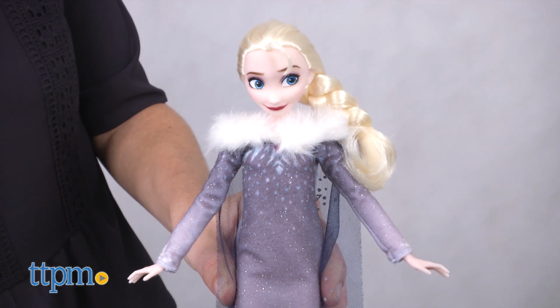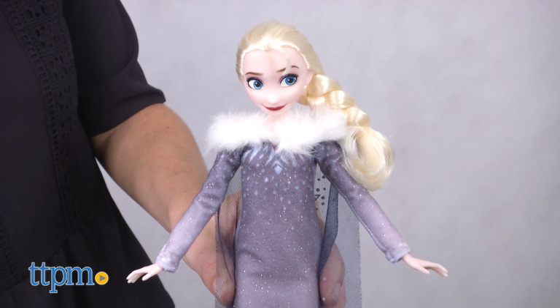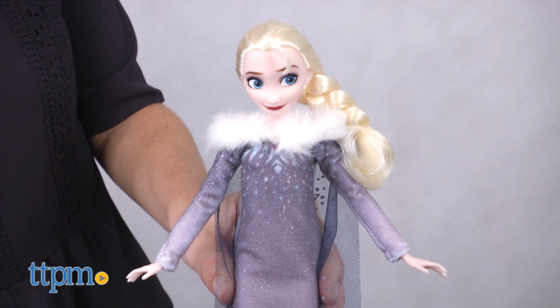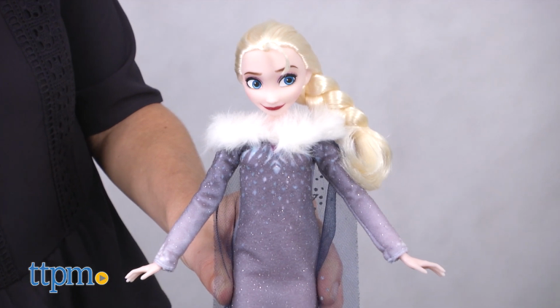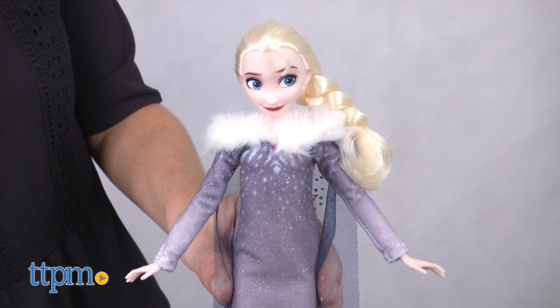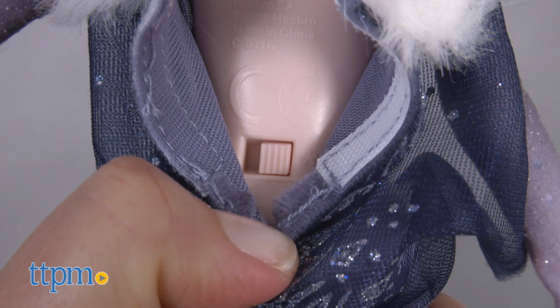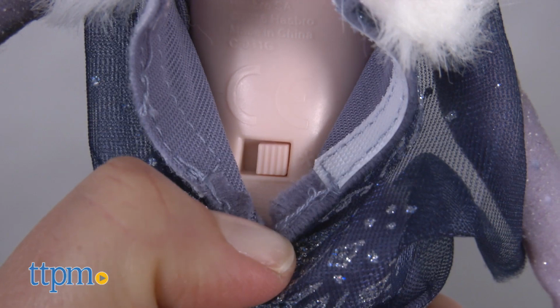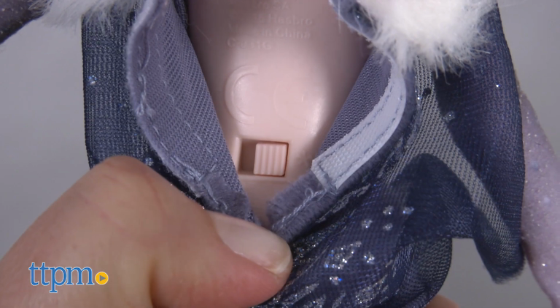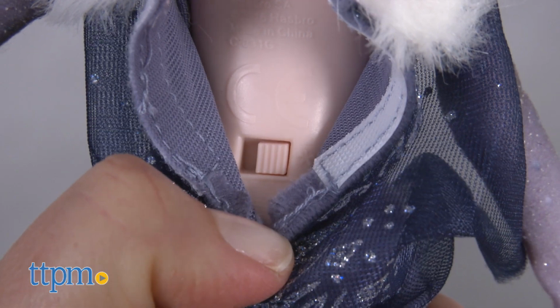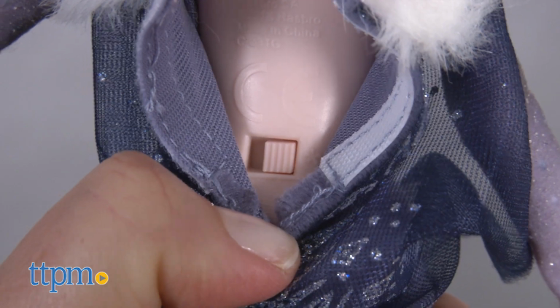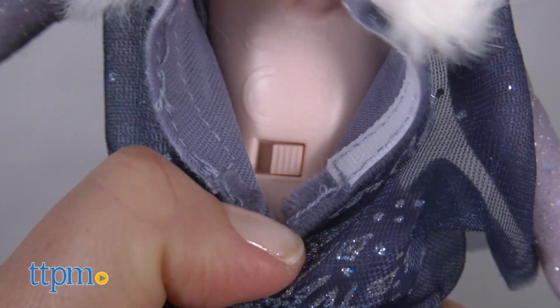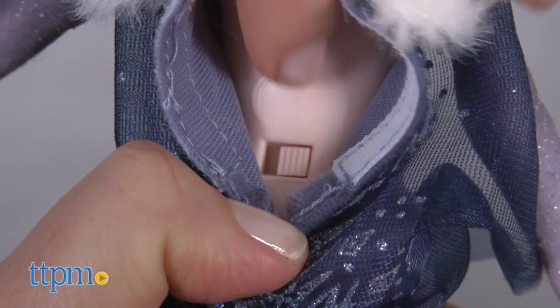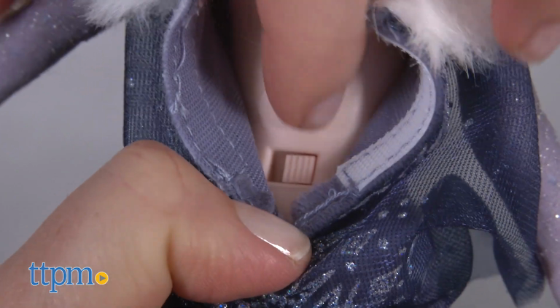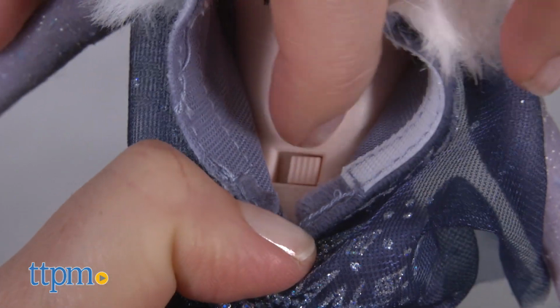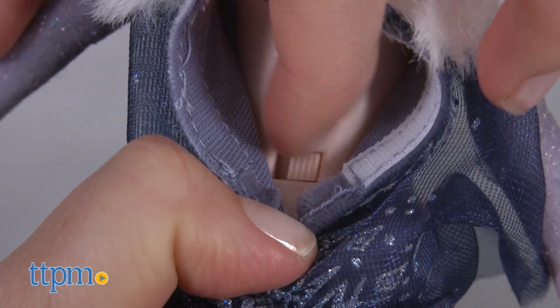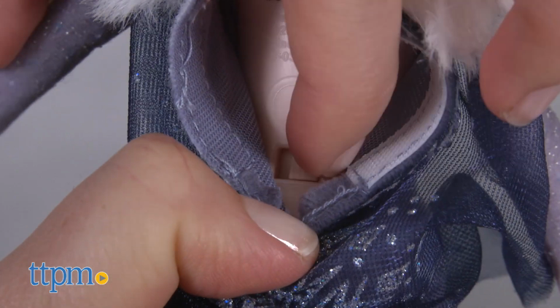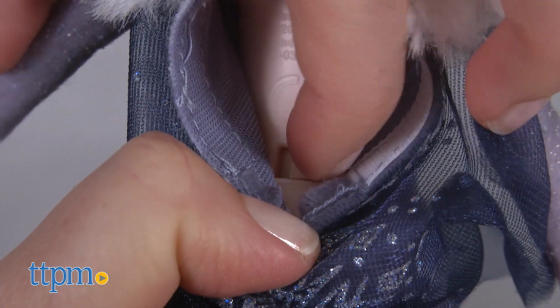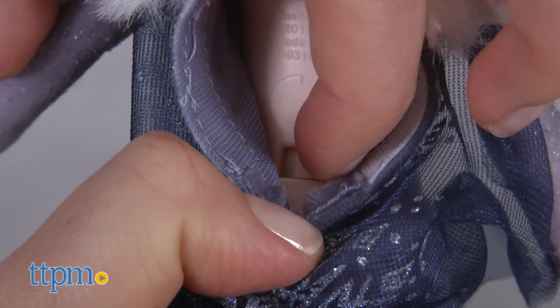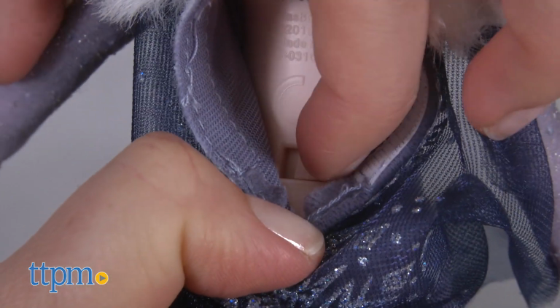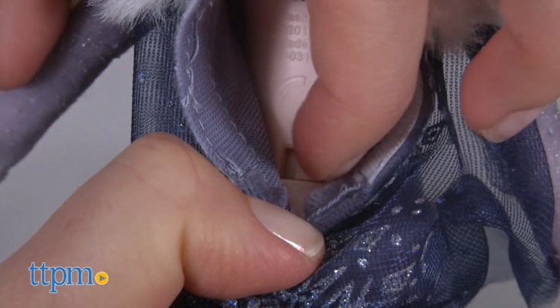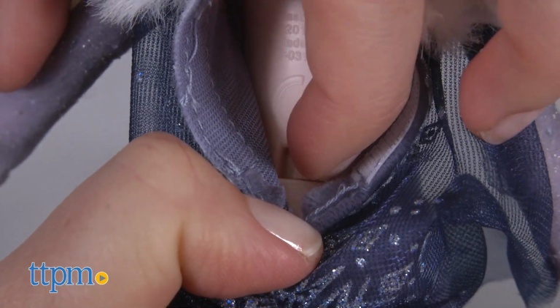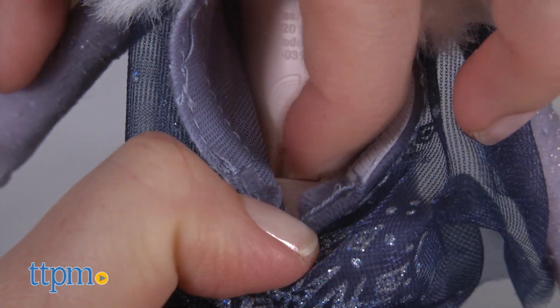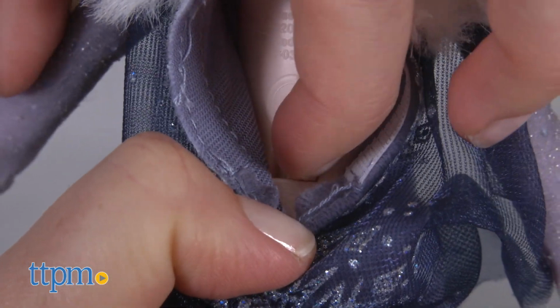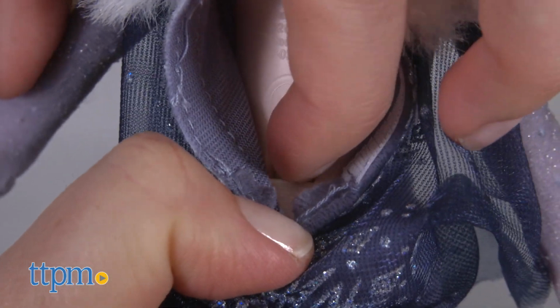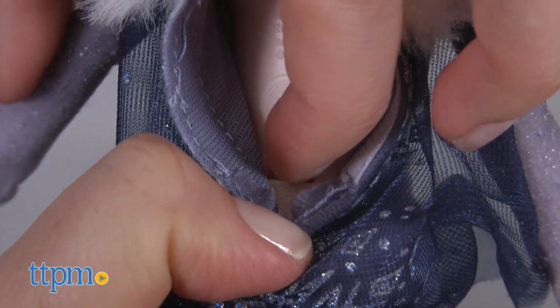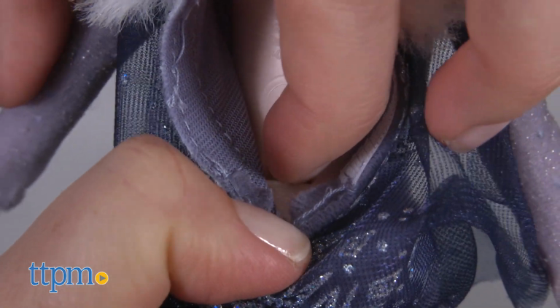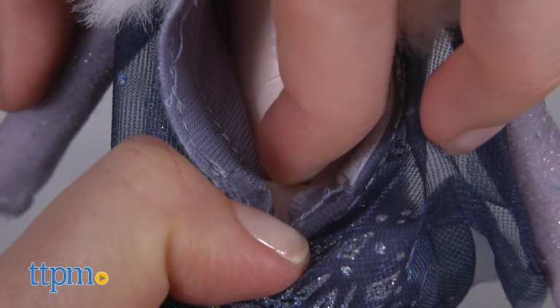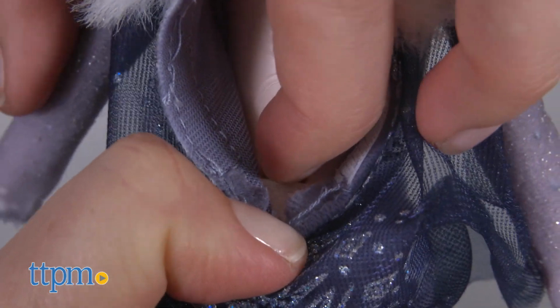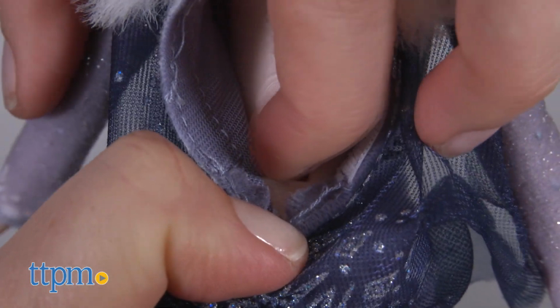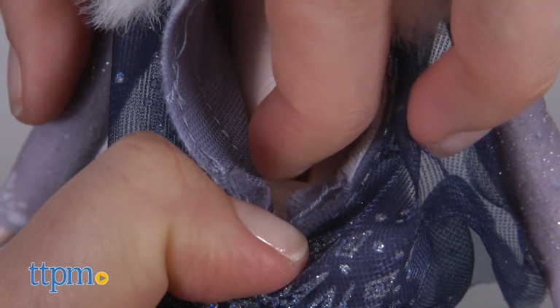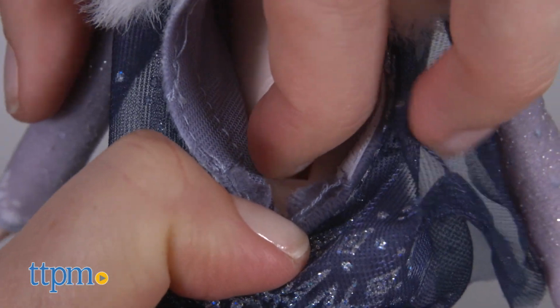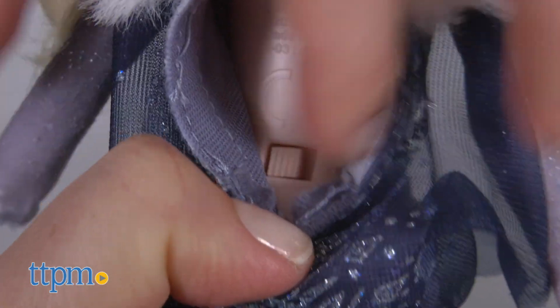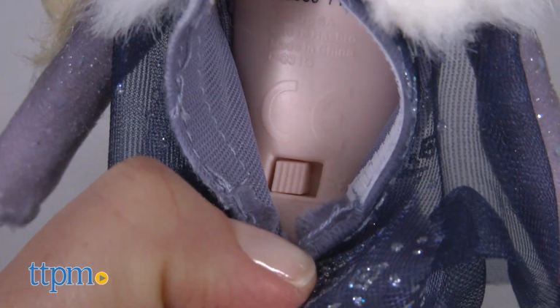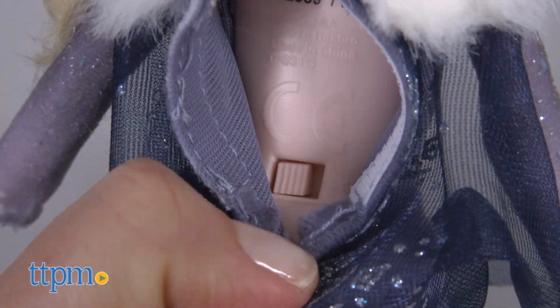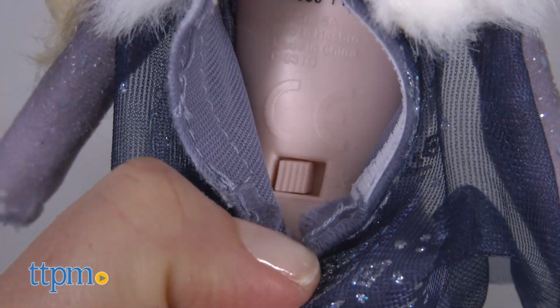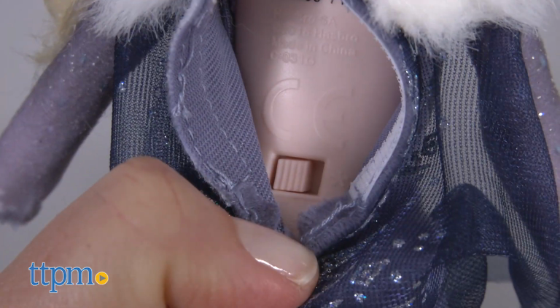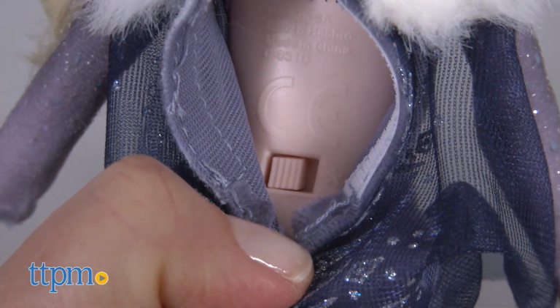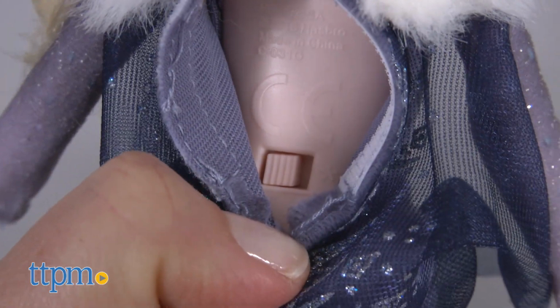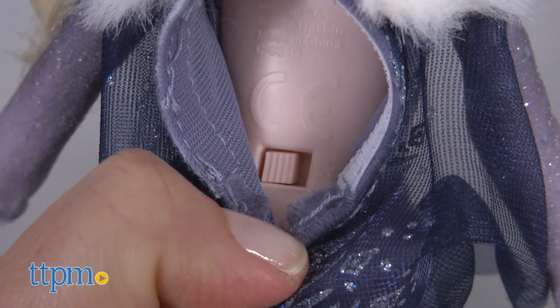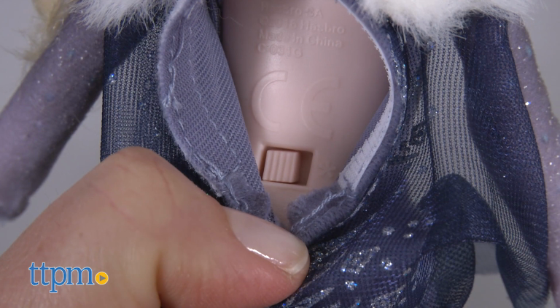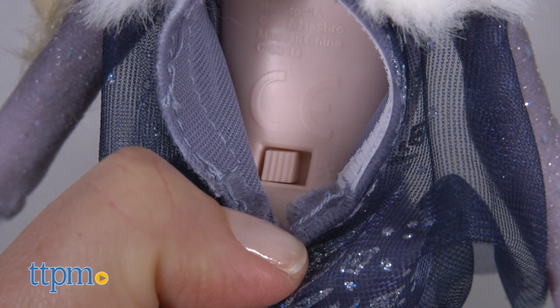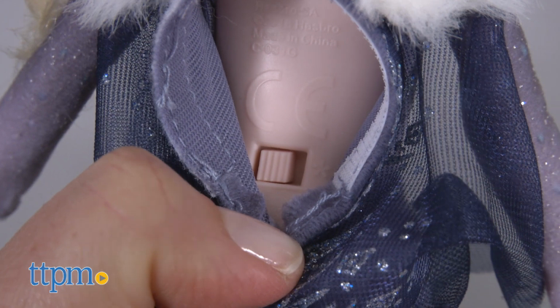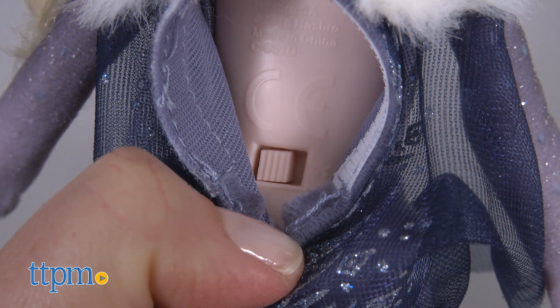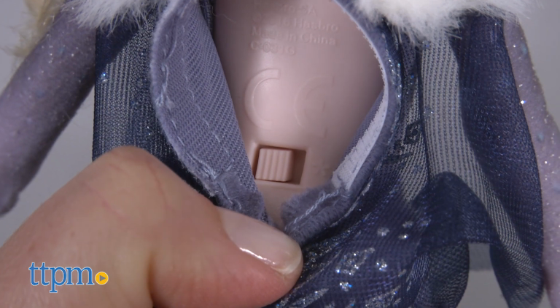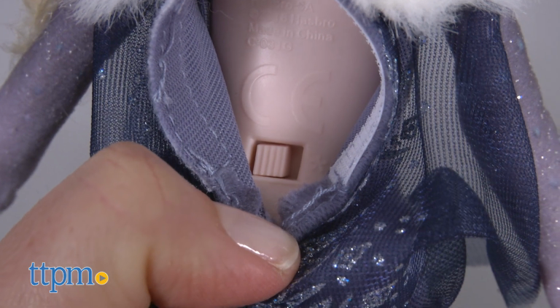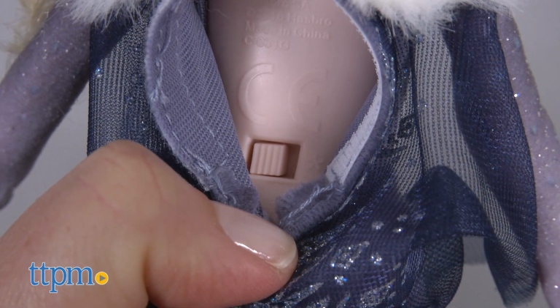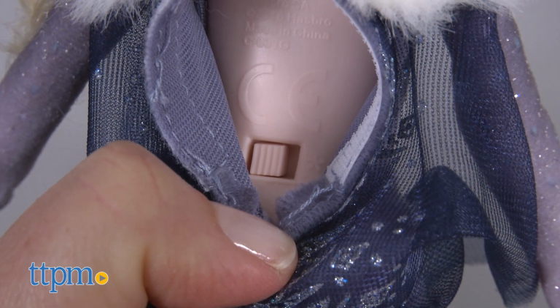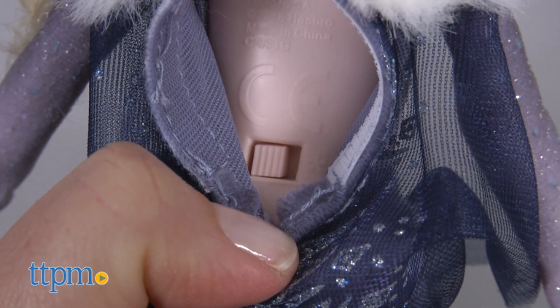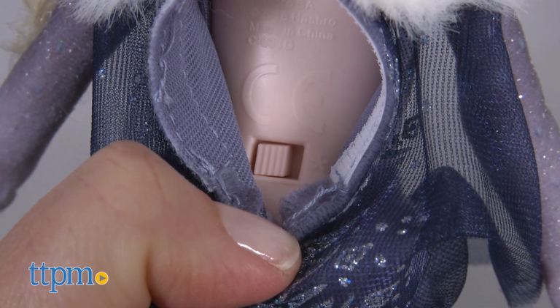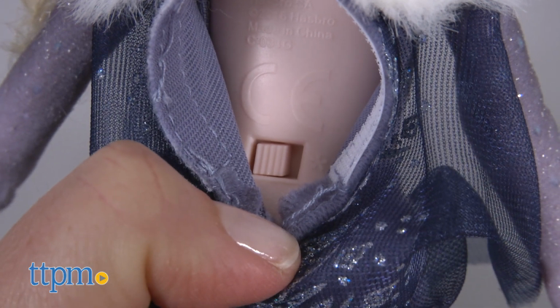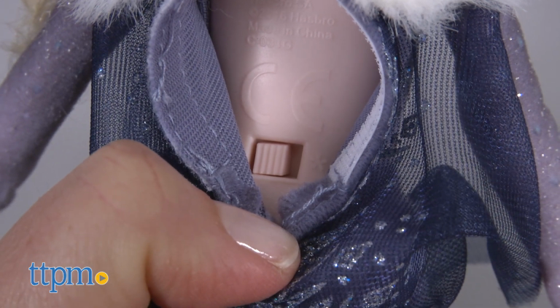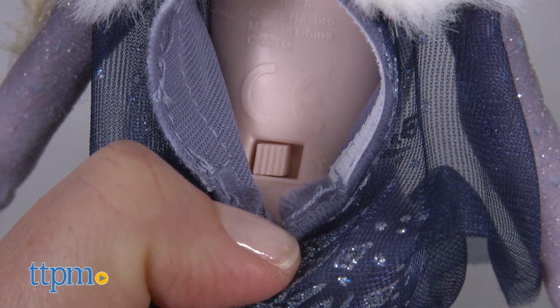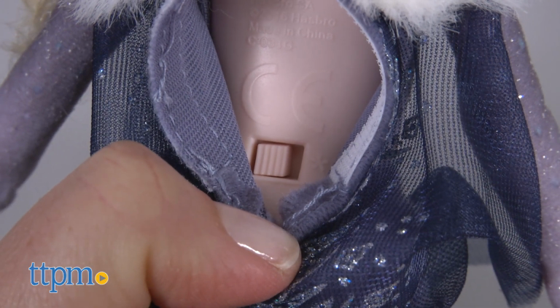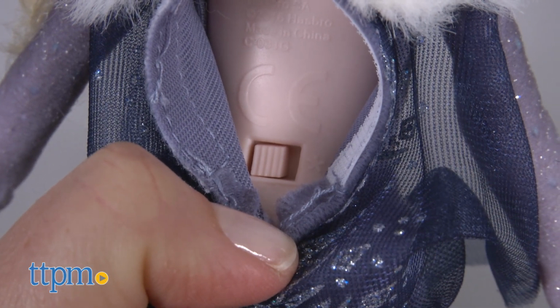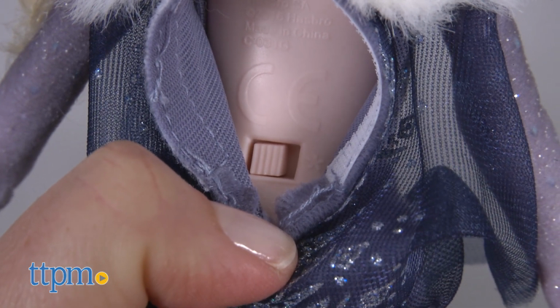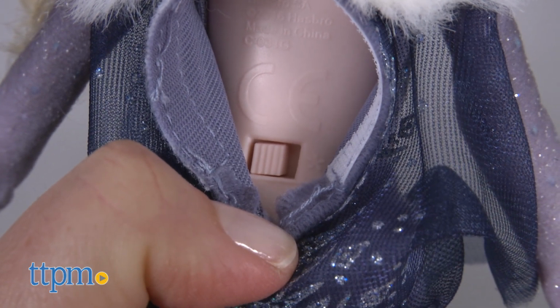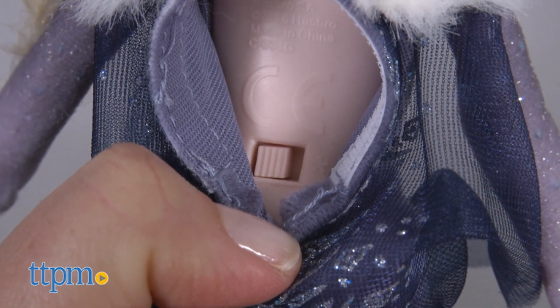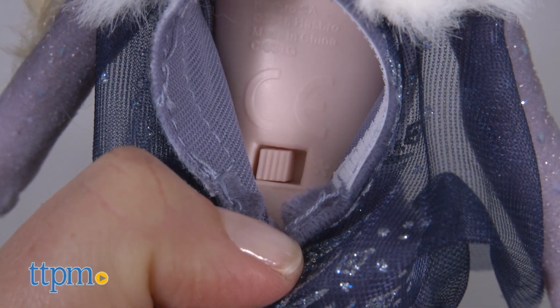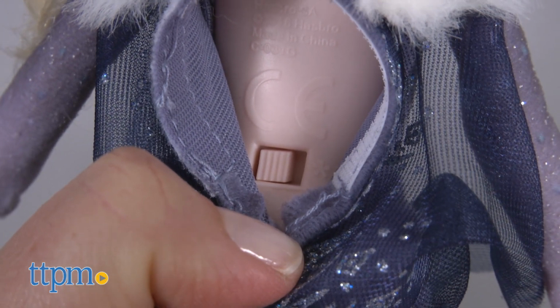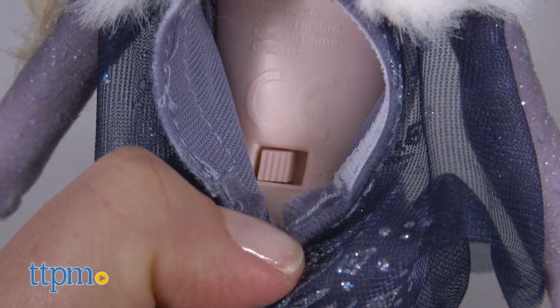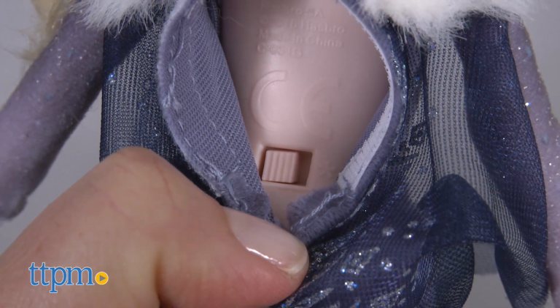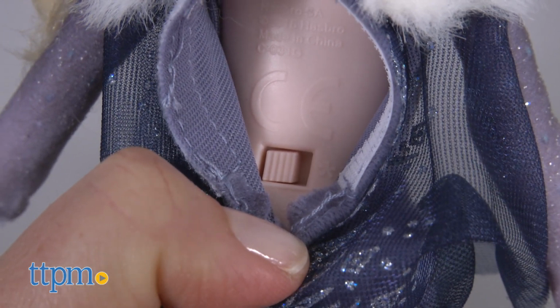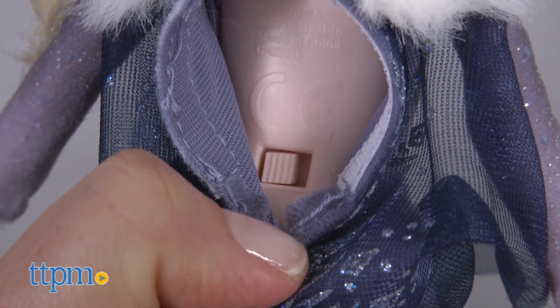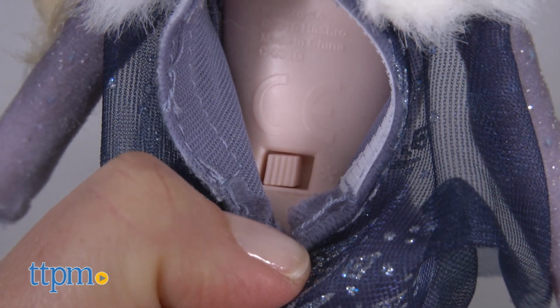The doll comes in try-me mode, so be sure to switch it to on before playing. Three button cell batteries are included.